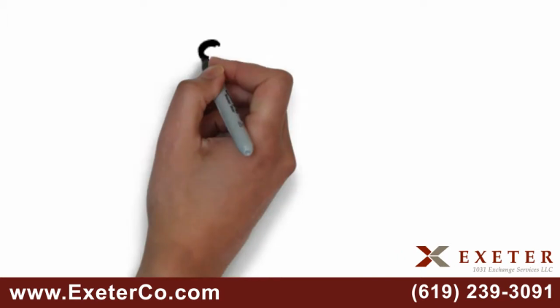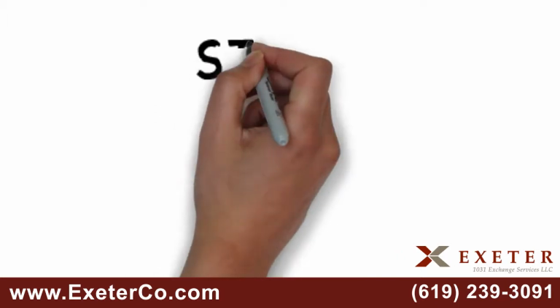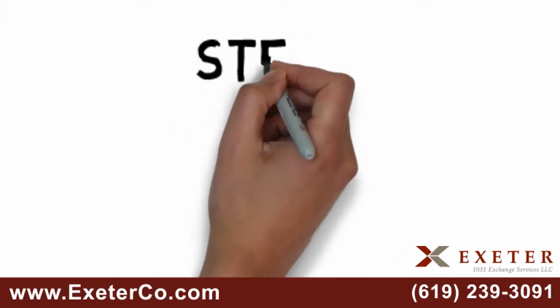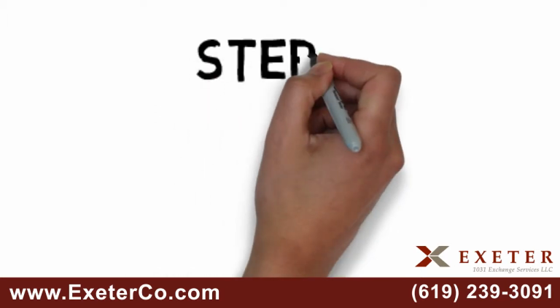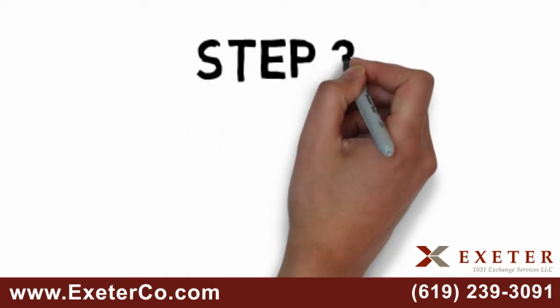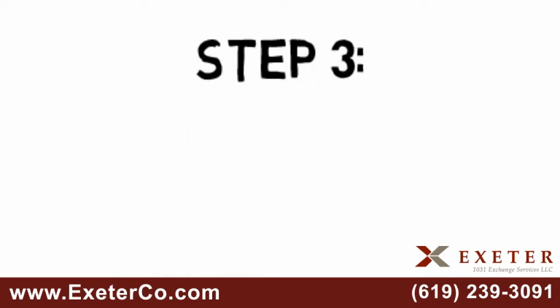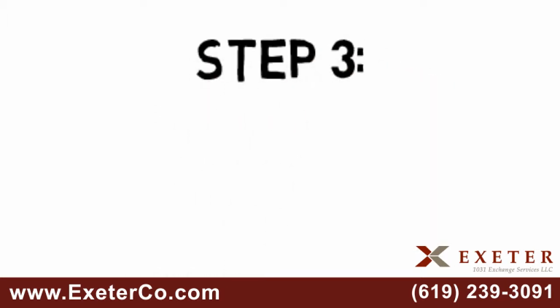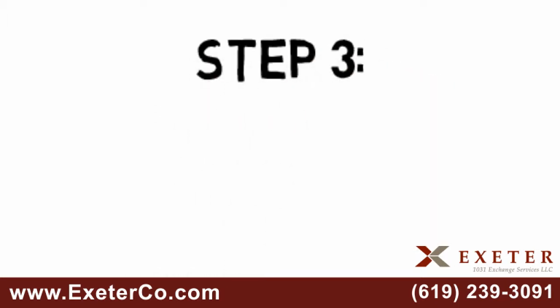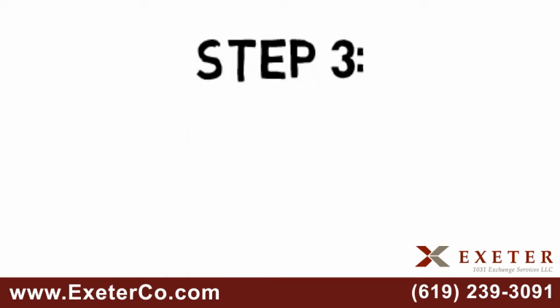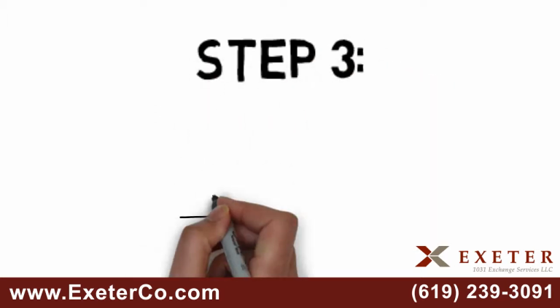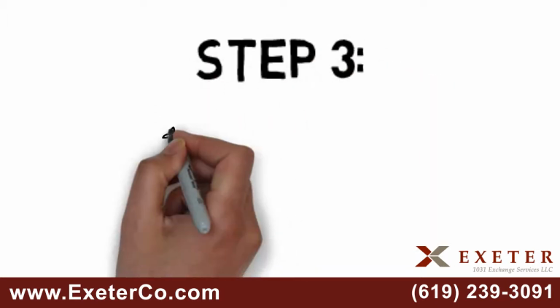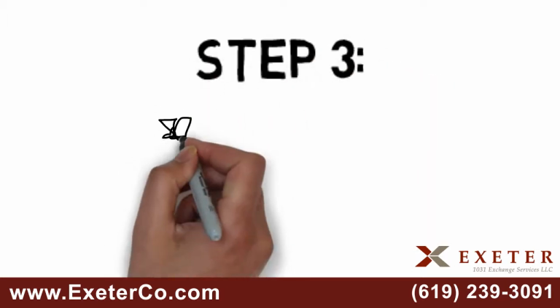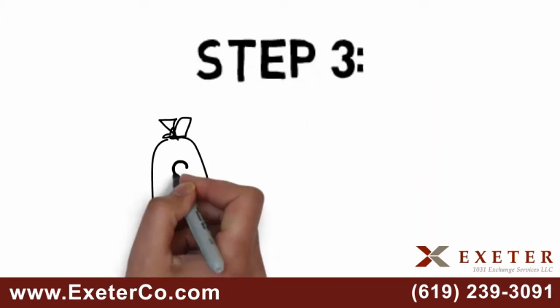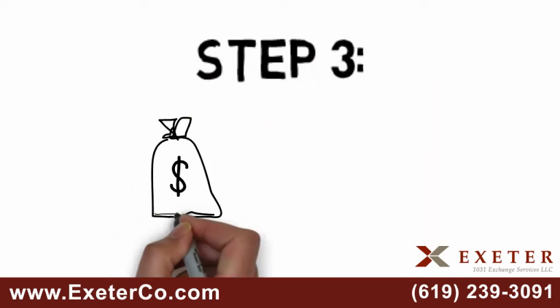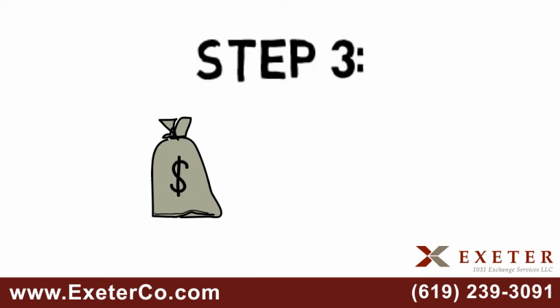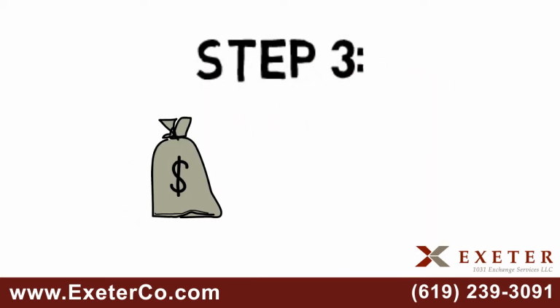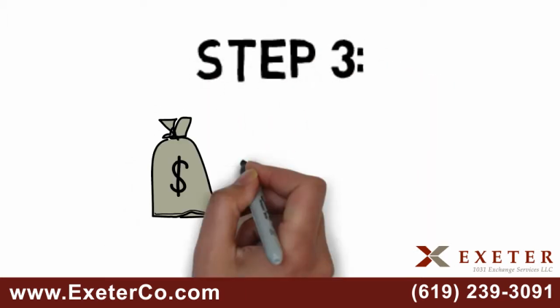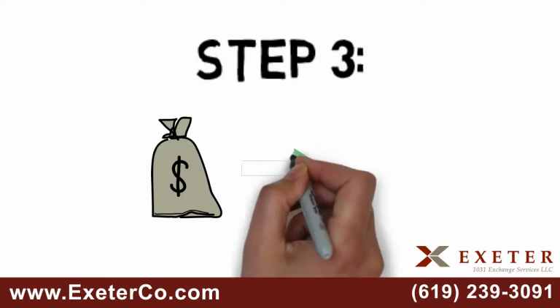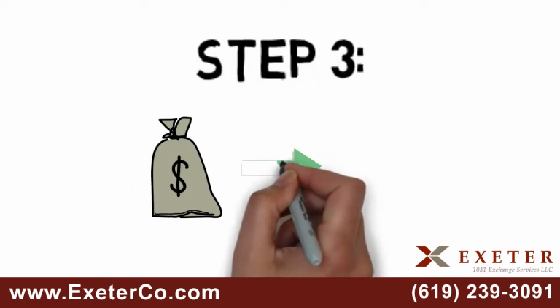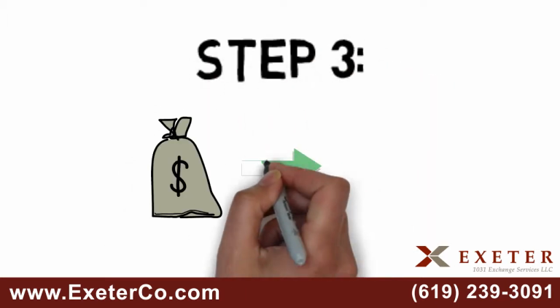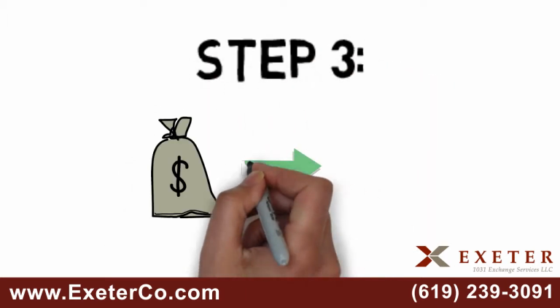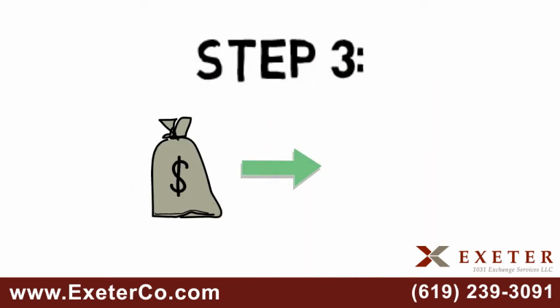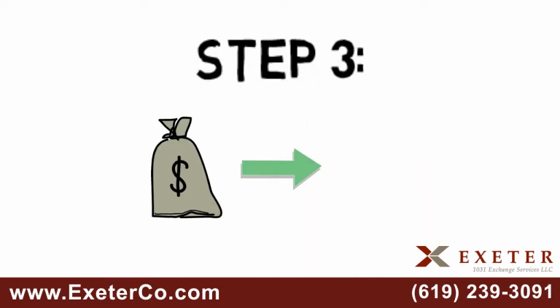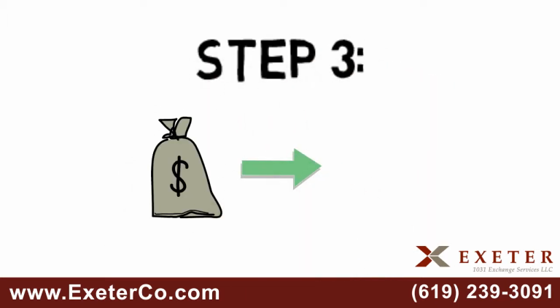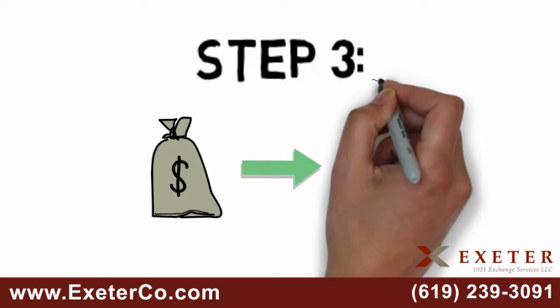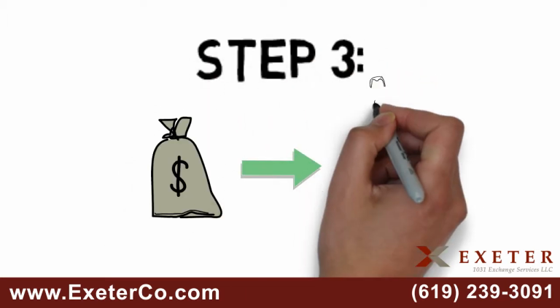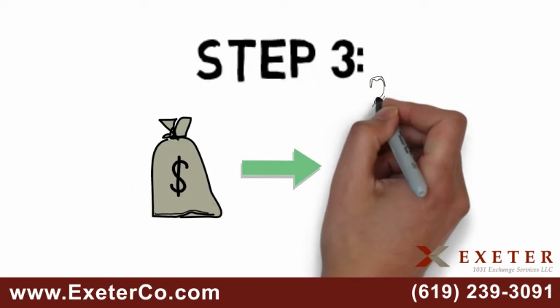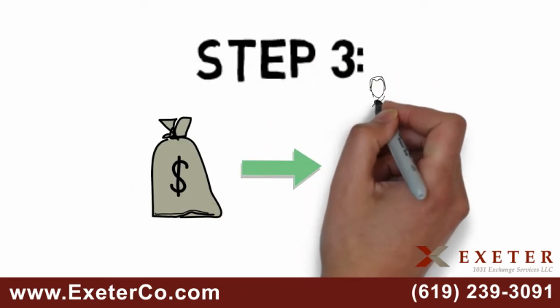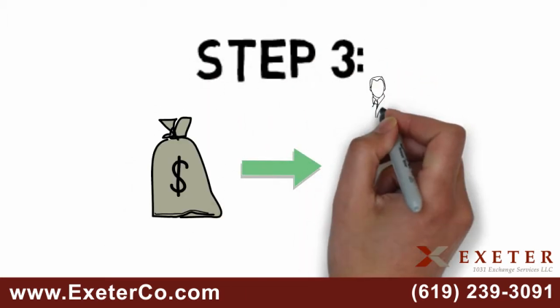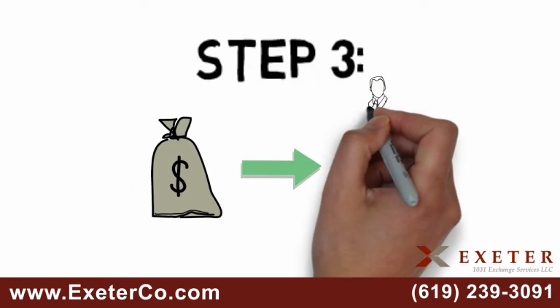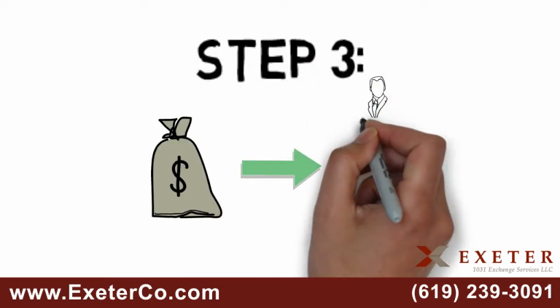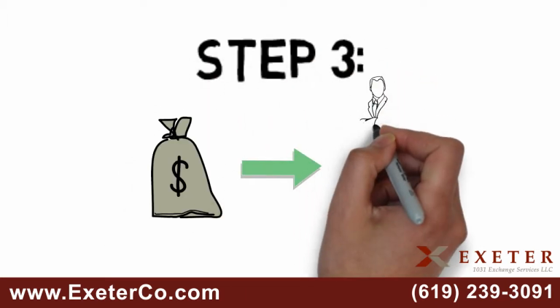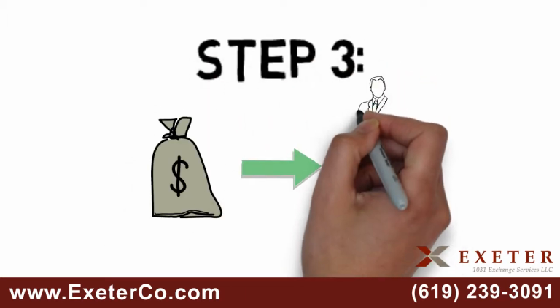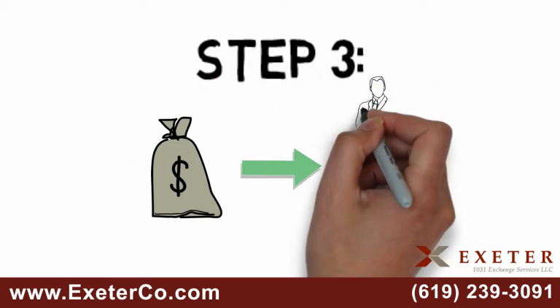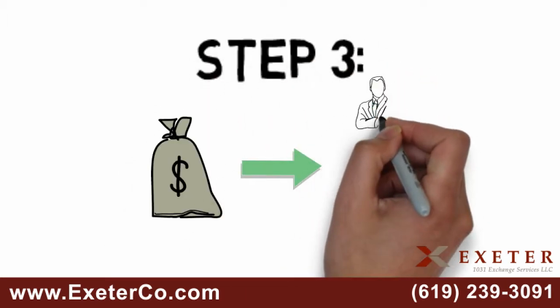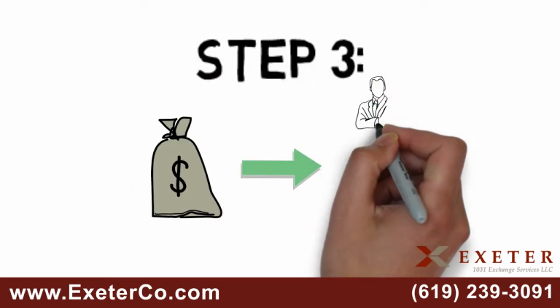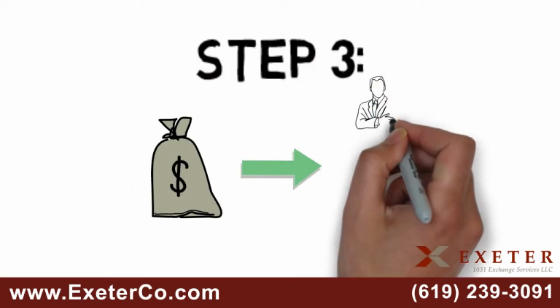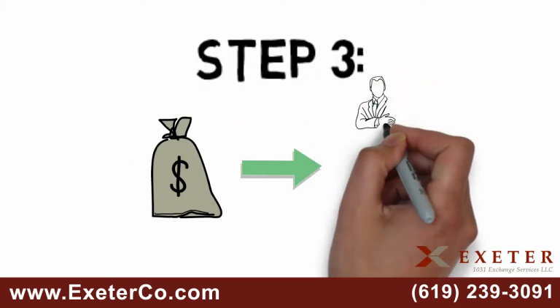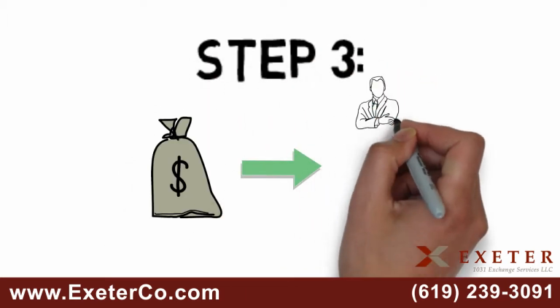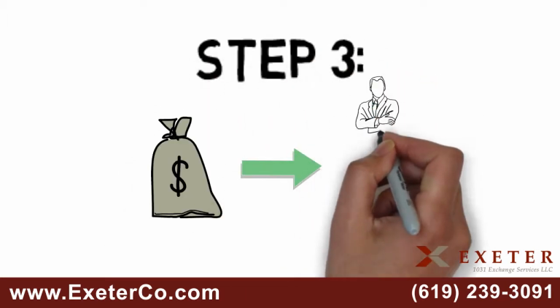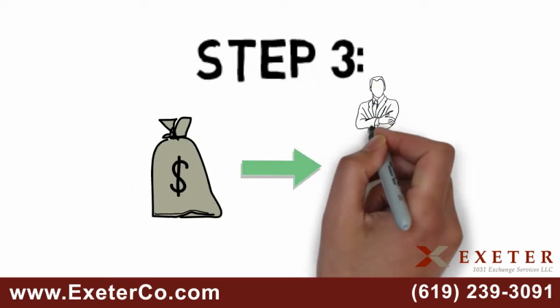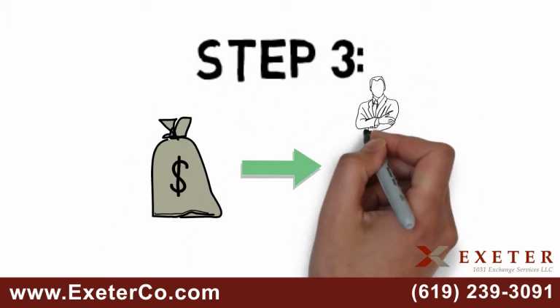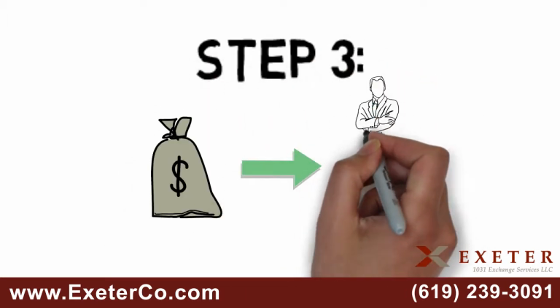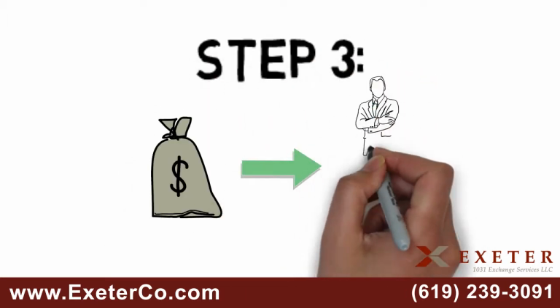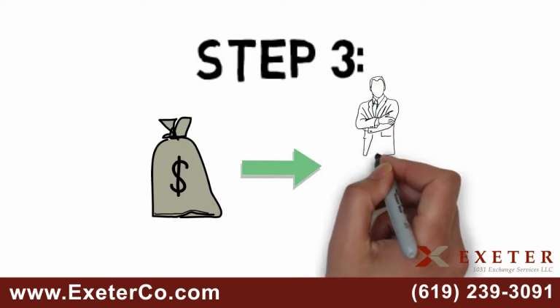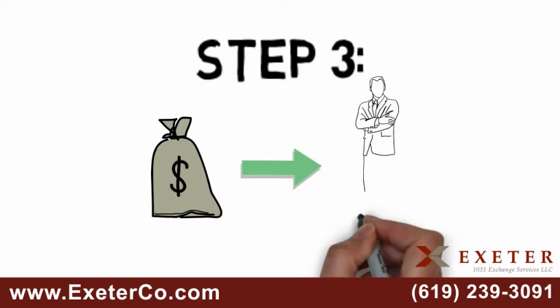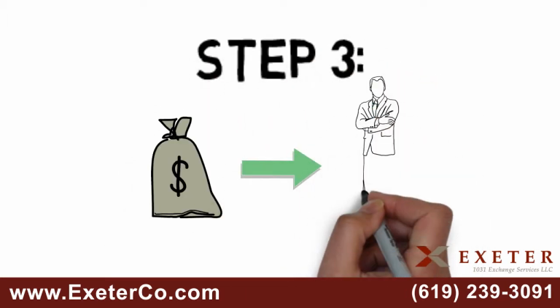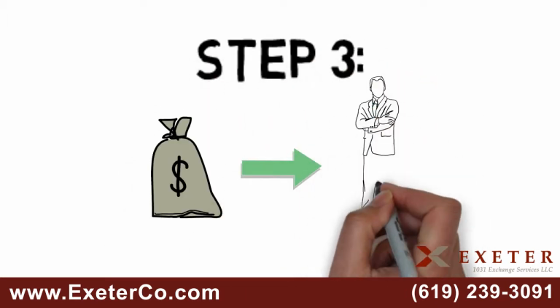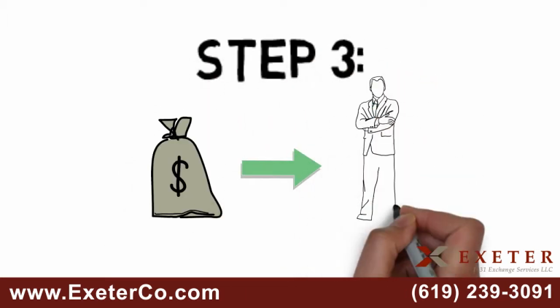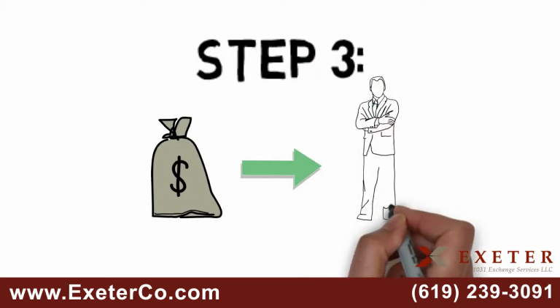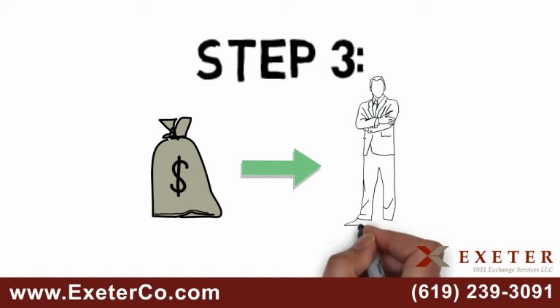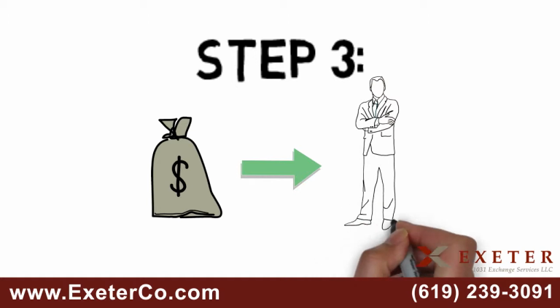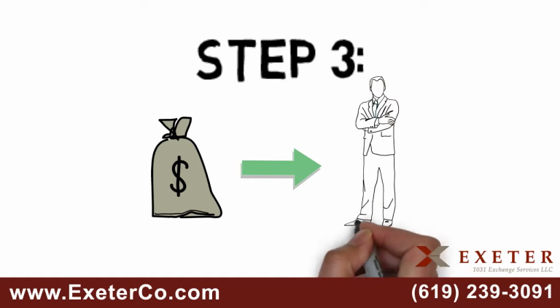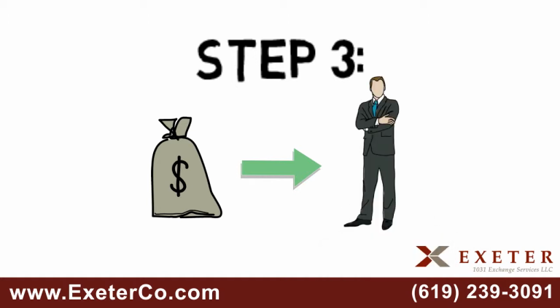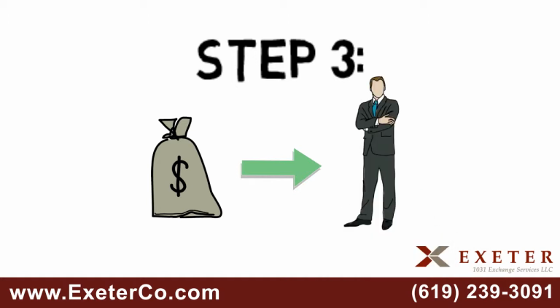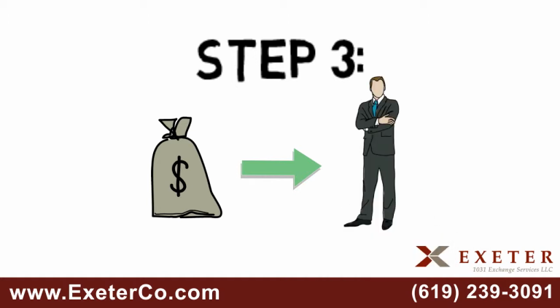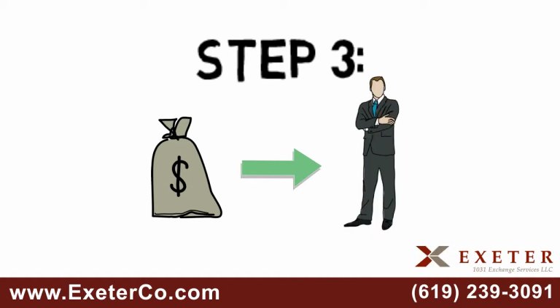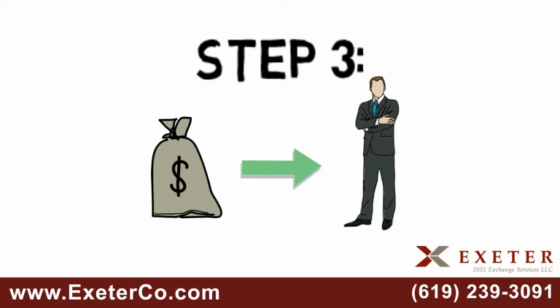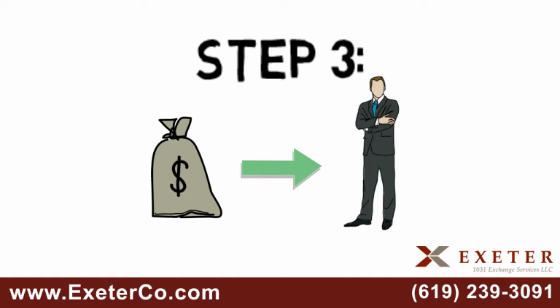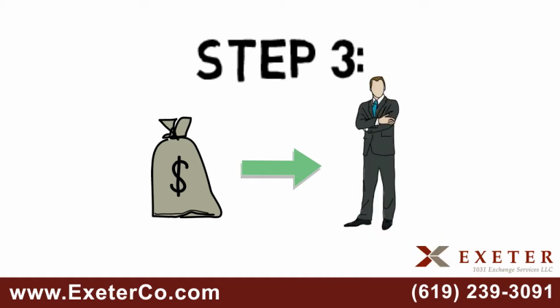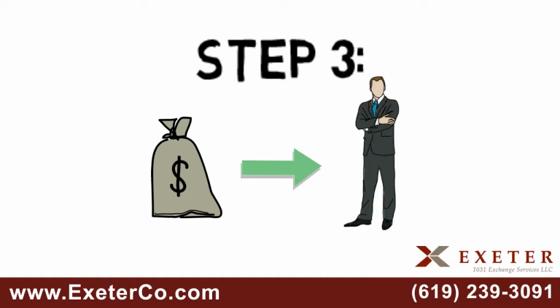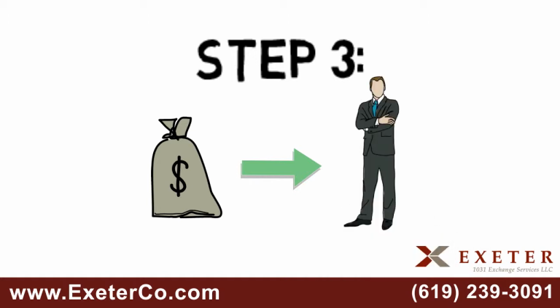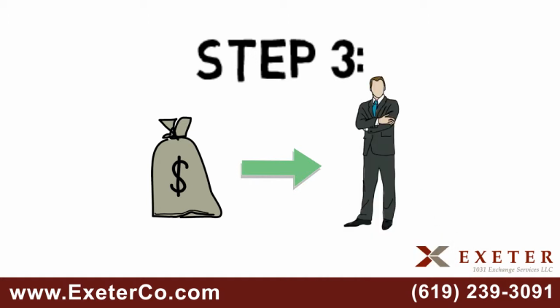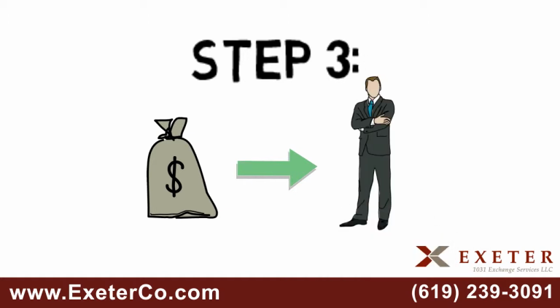Step 3: Your net proceeds will be sent to your qualified intermediary for safekeeping at the close of the sale transaction.